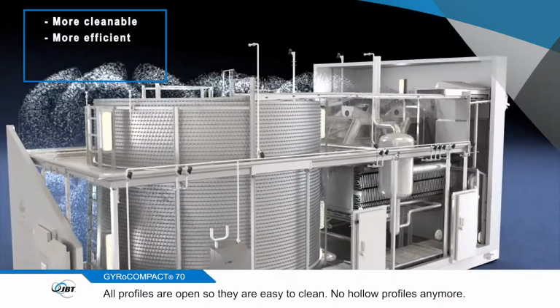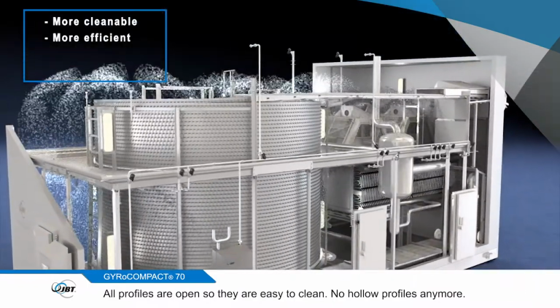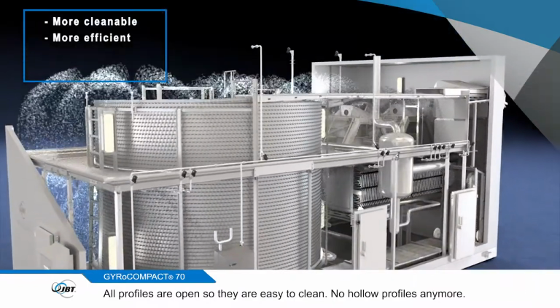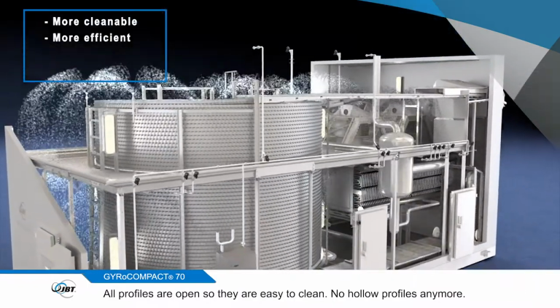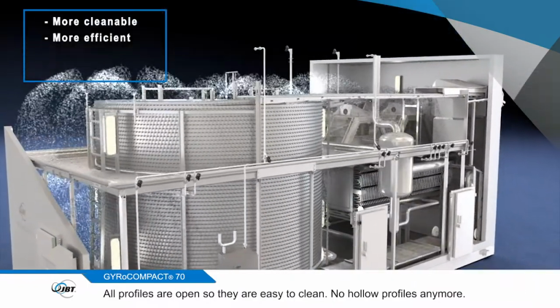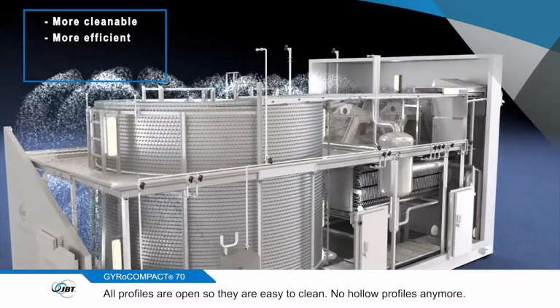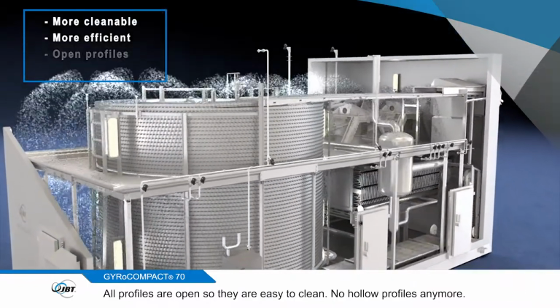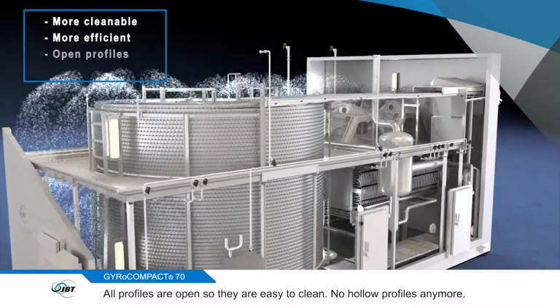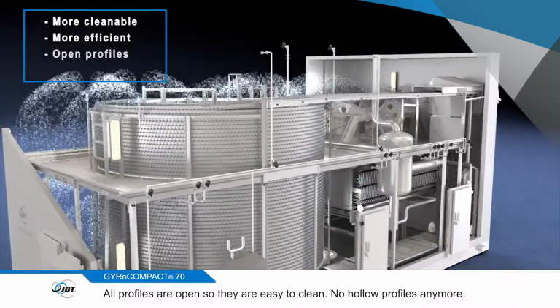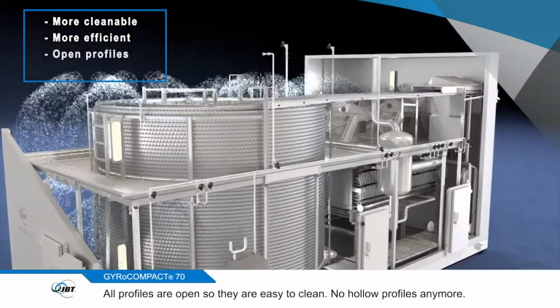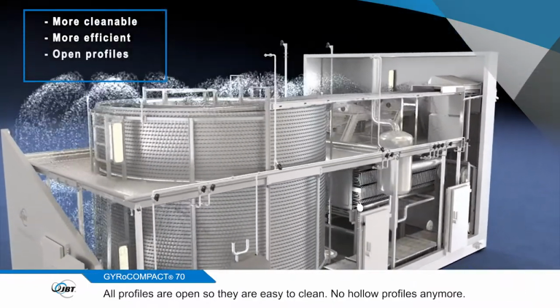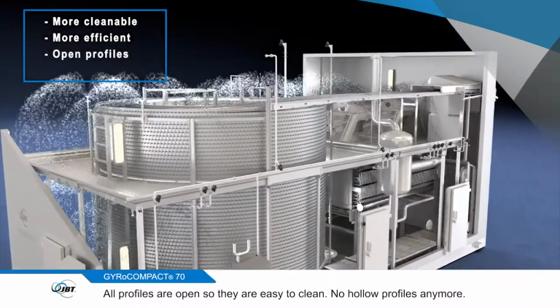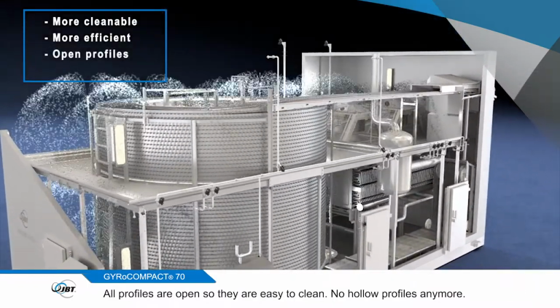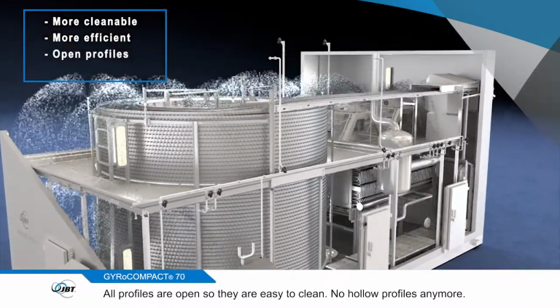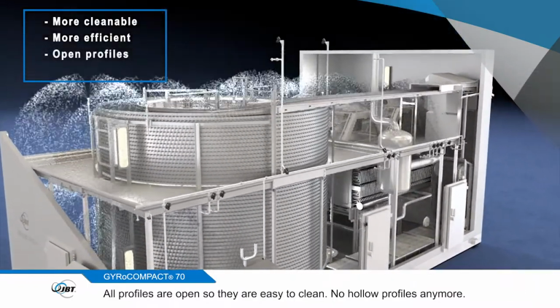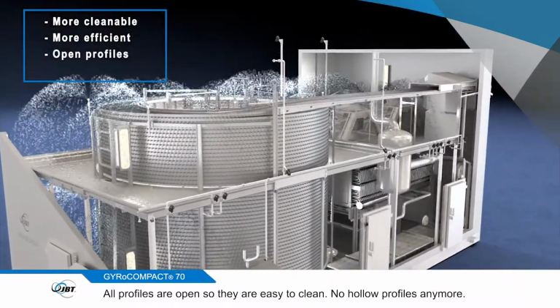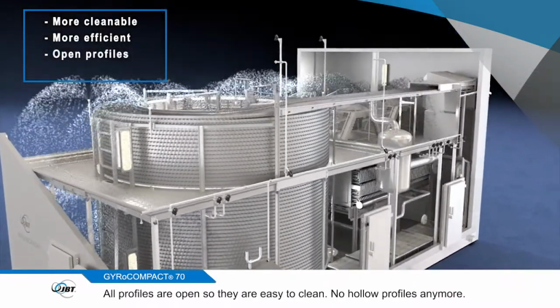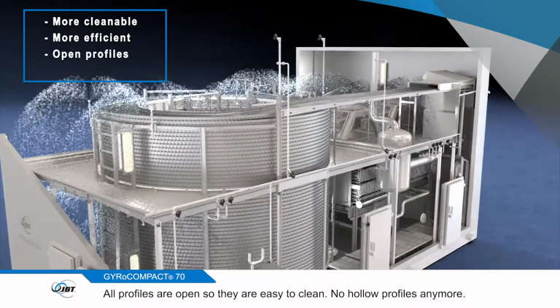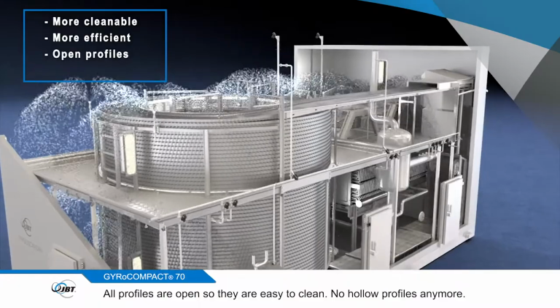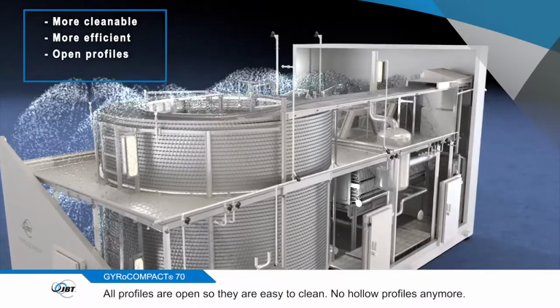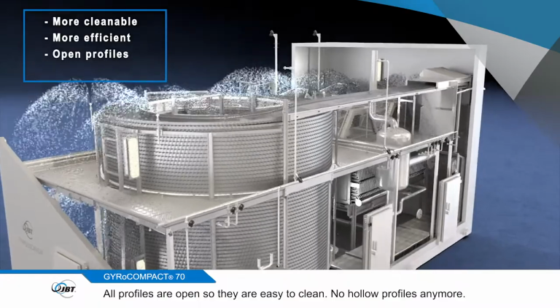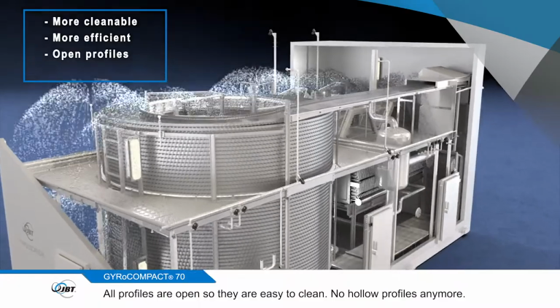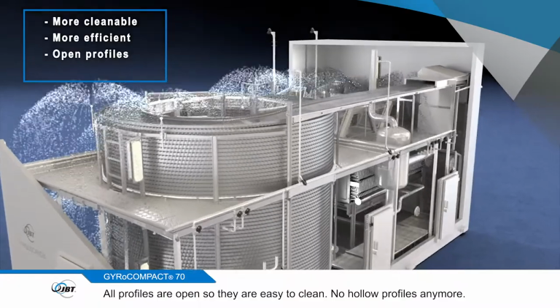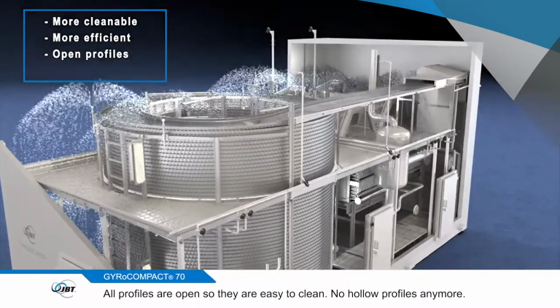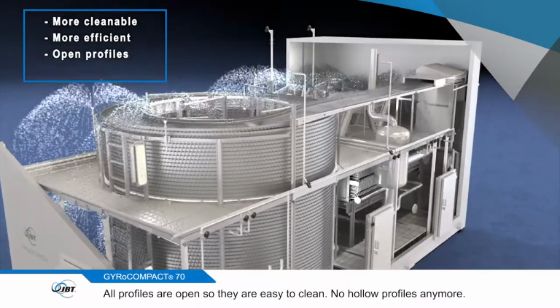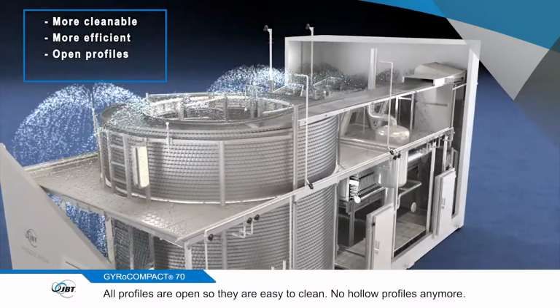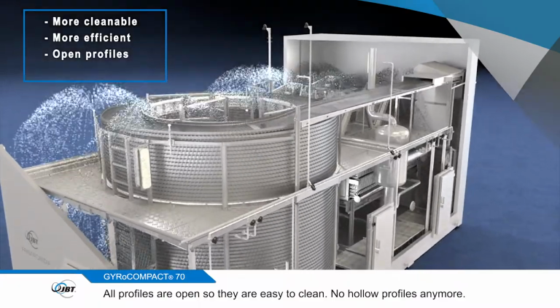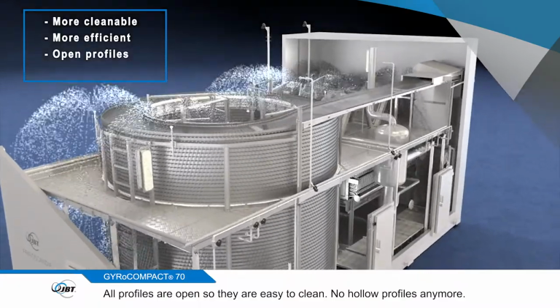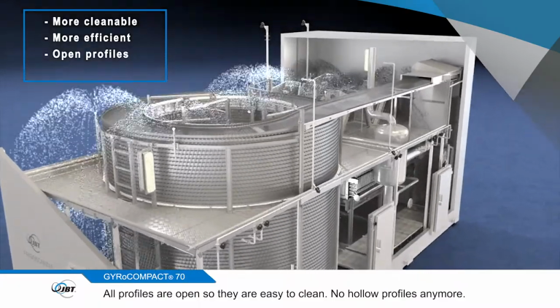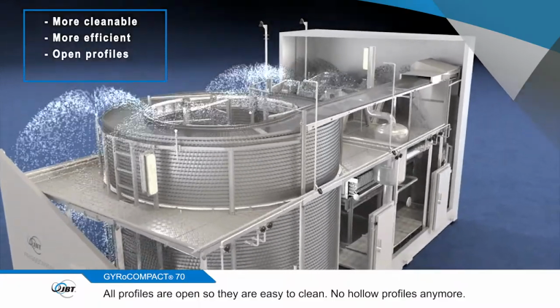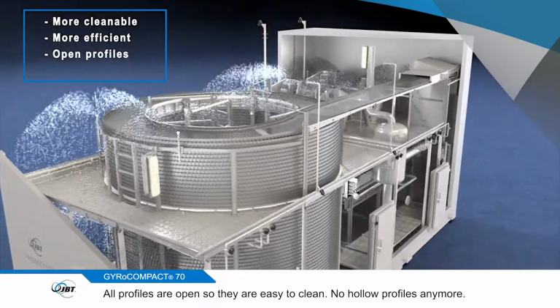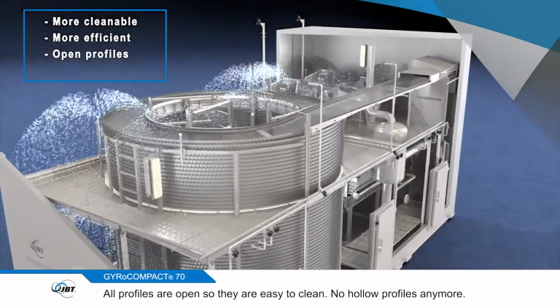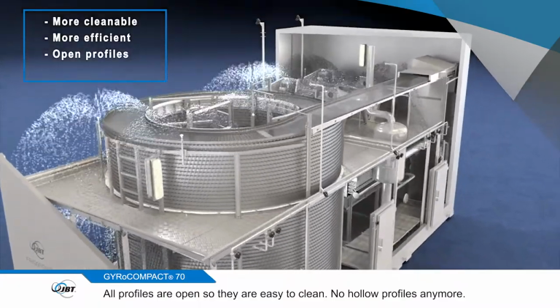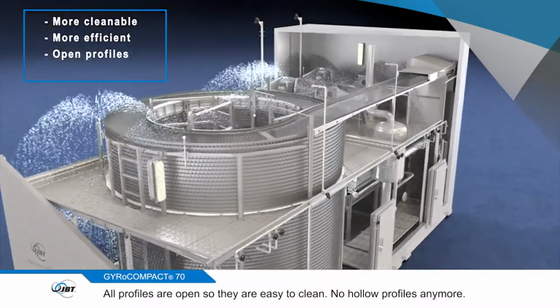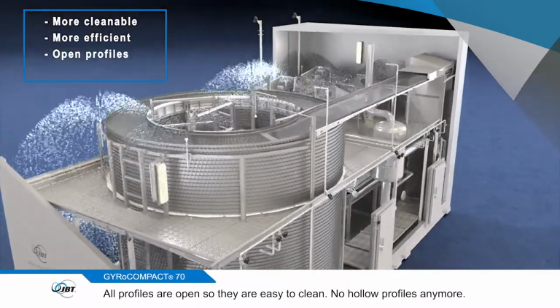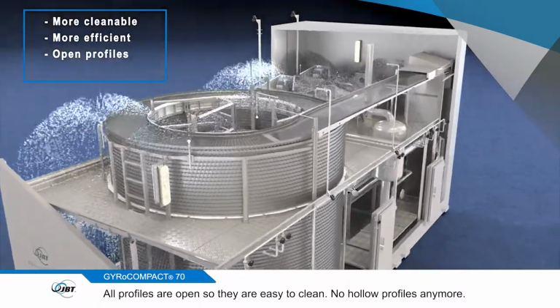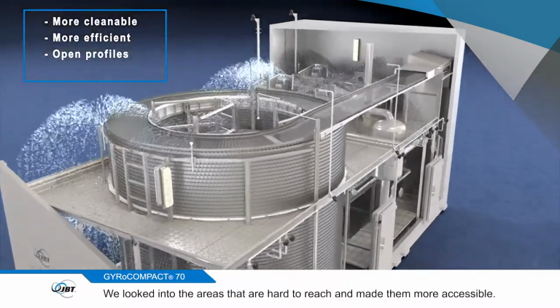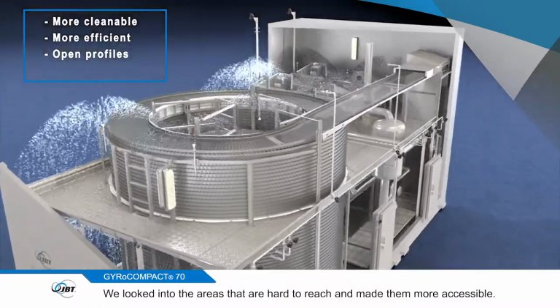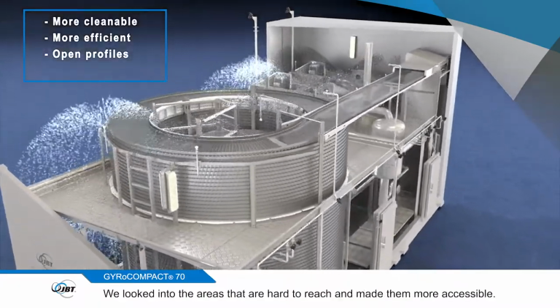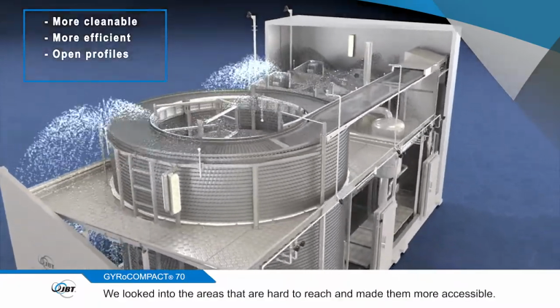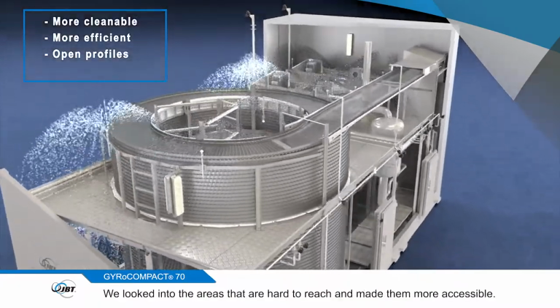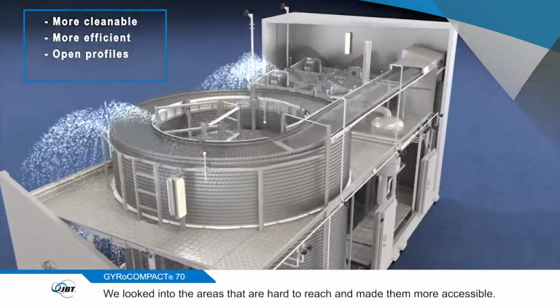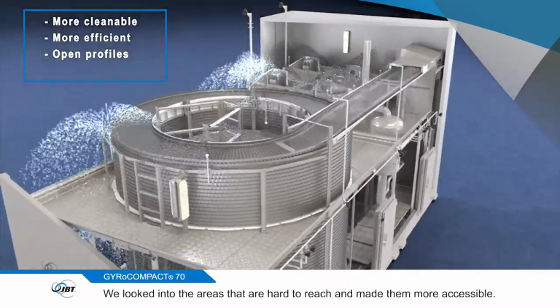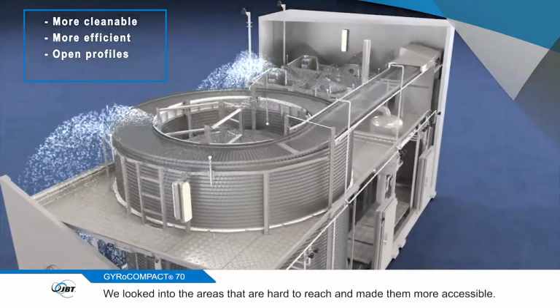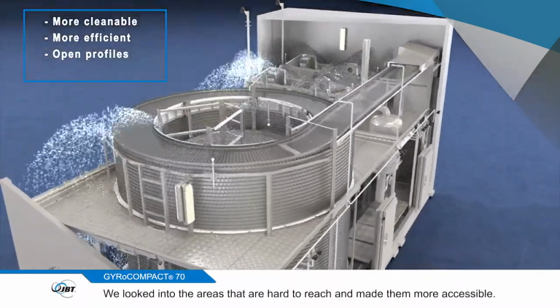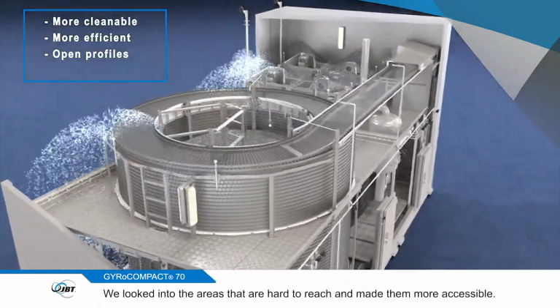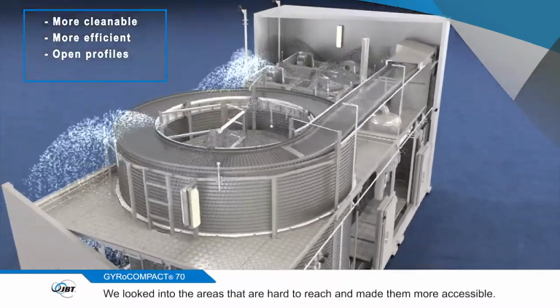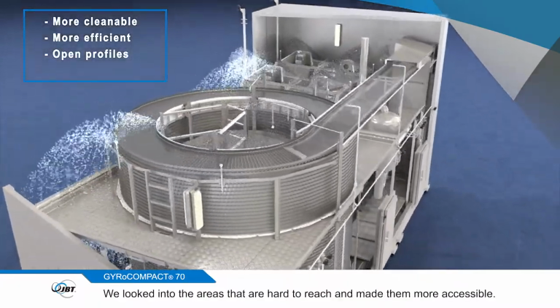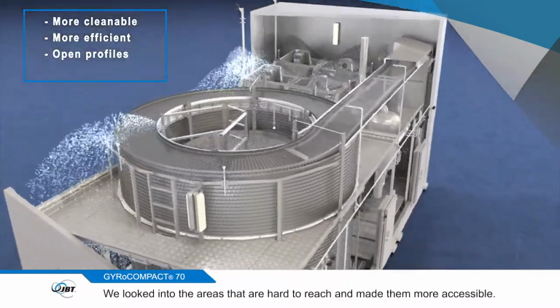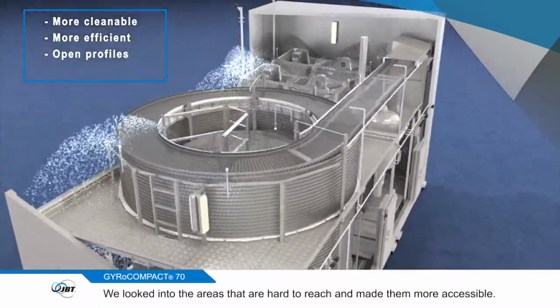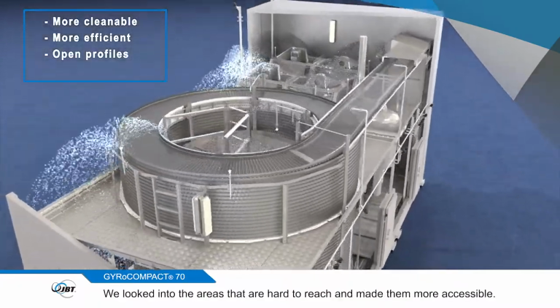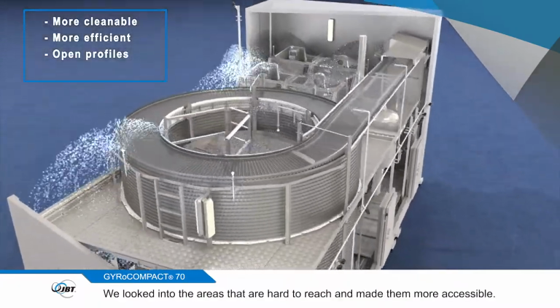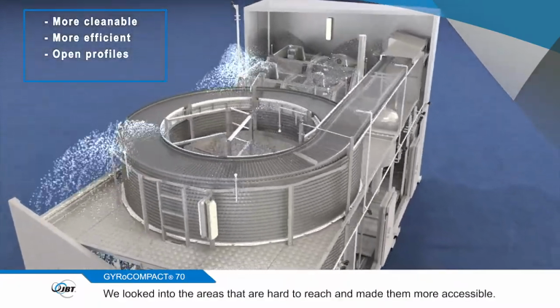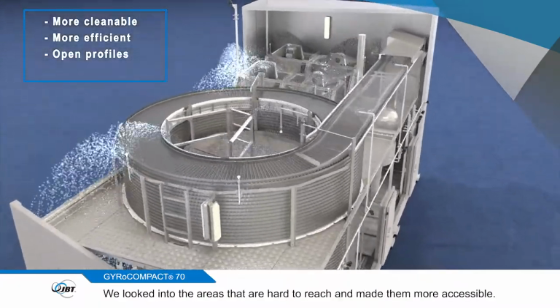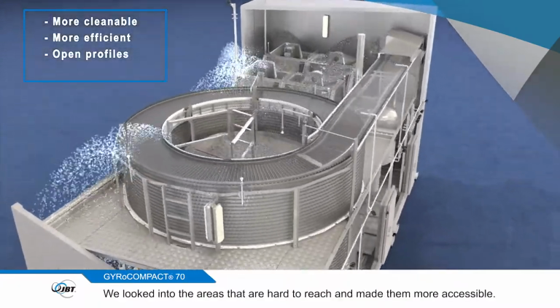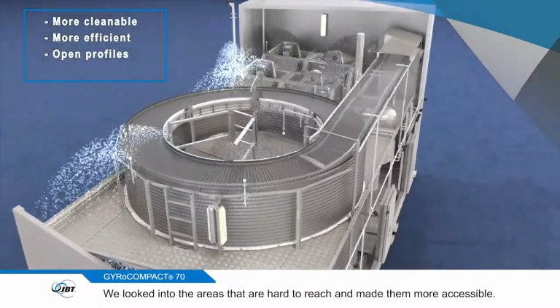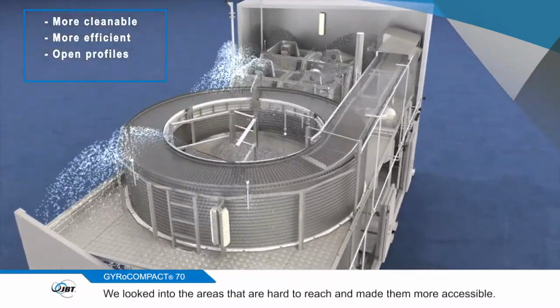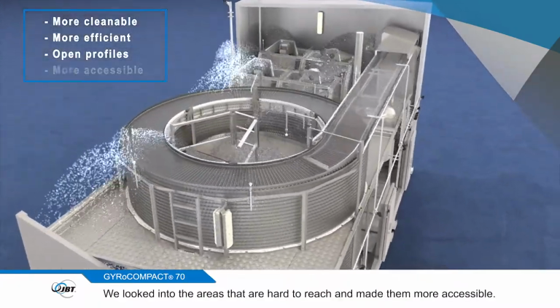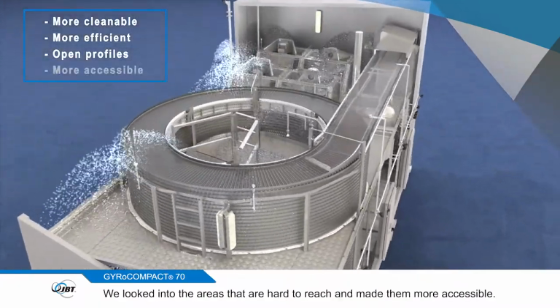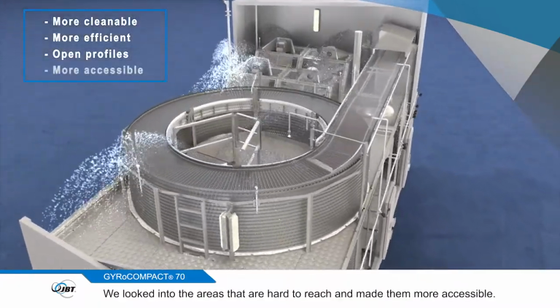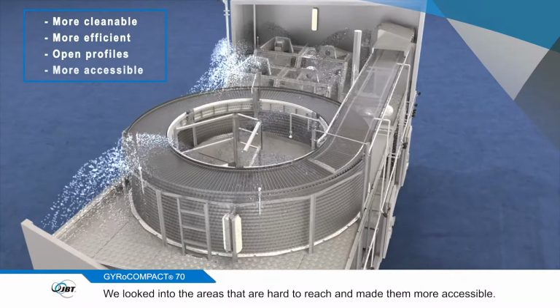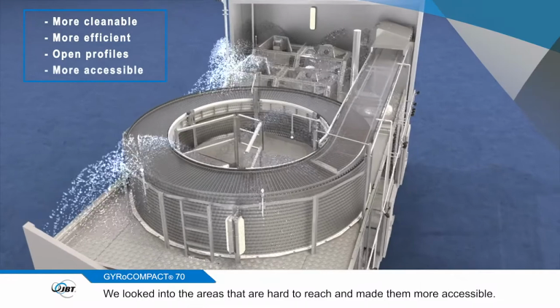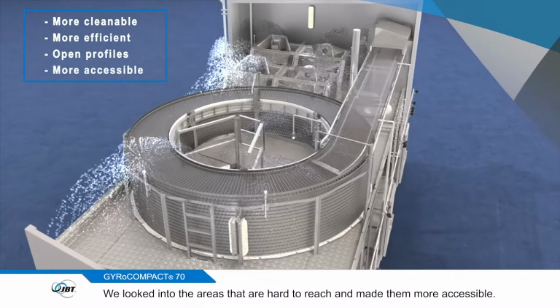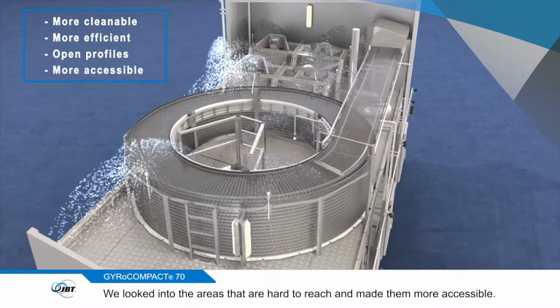All profiles are open so that they're easy to clean — no hollow profiles anymore. We also looked into the areas that are hard to reach and made them more accessible.